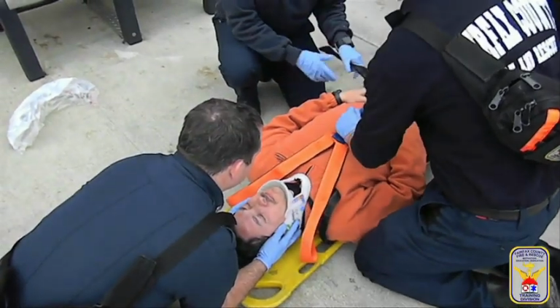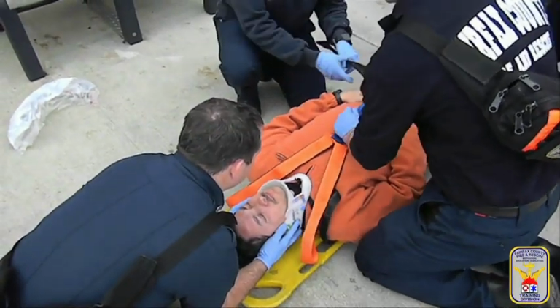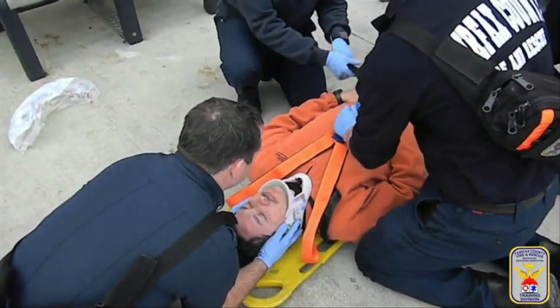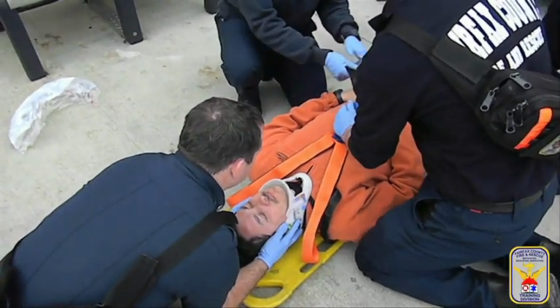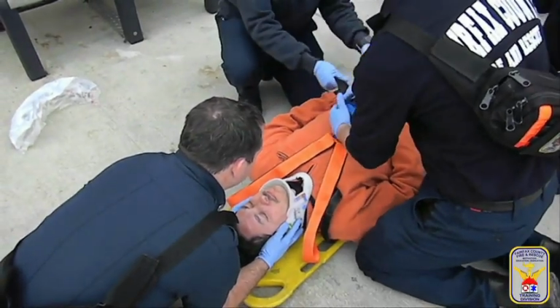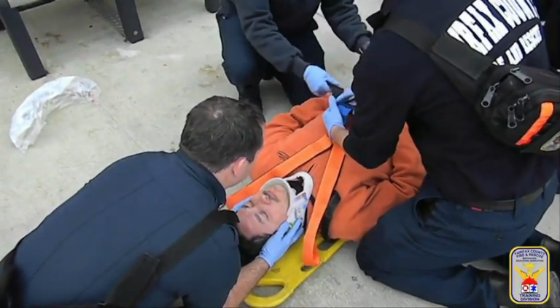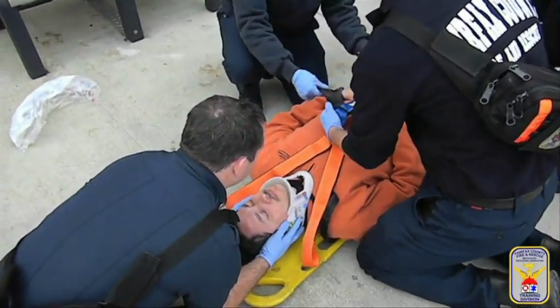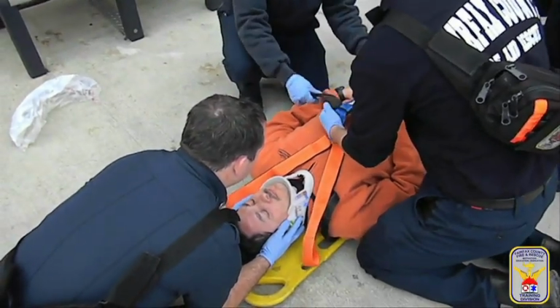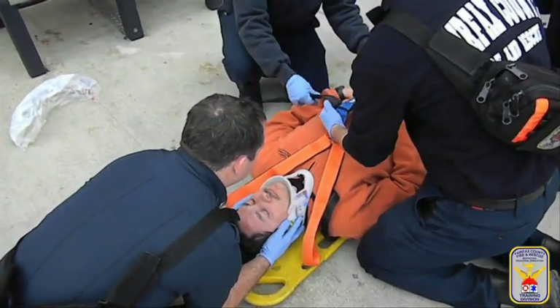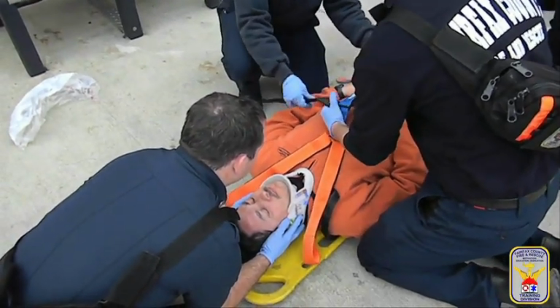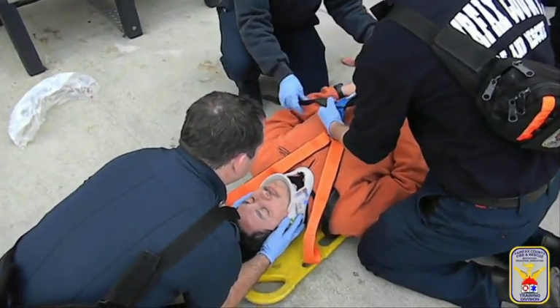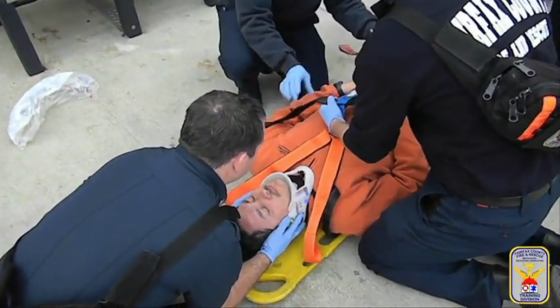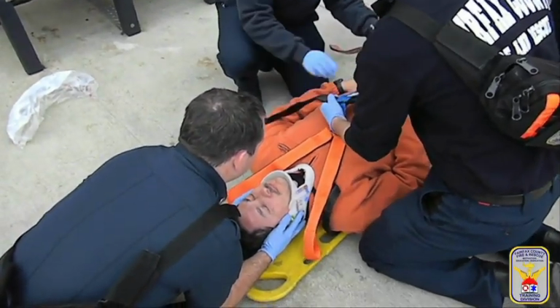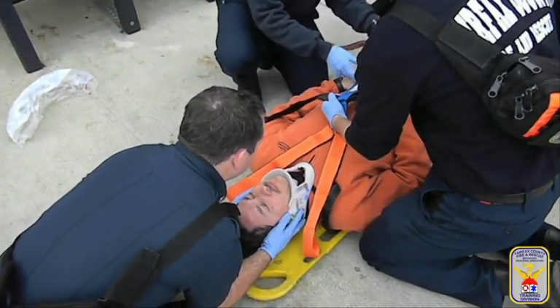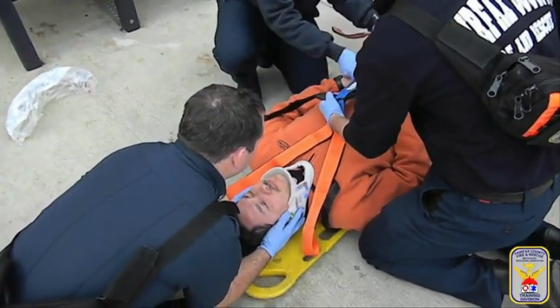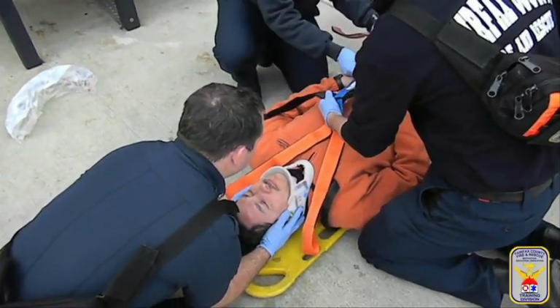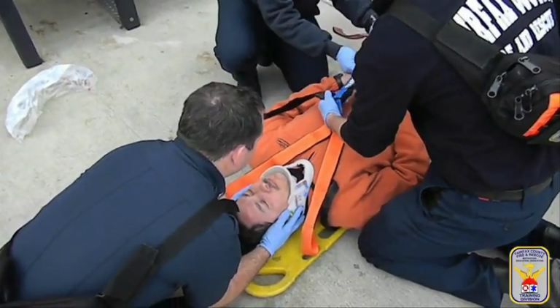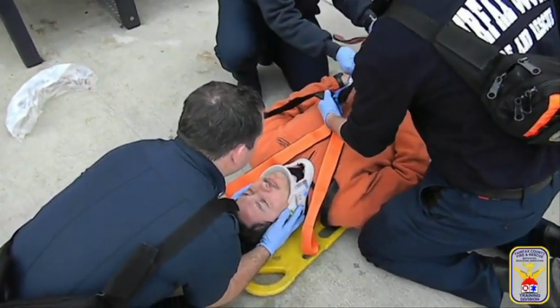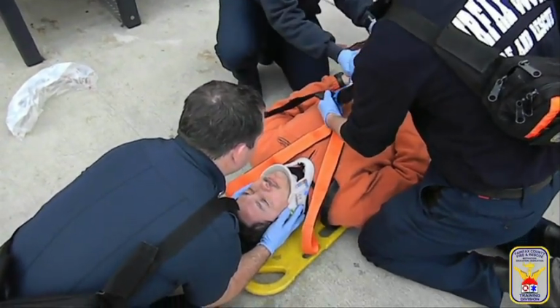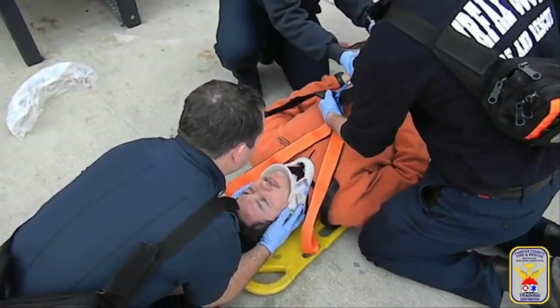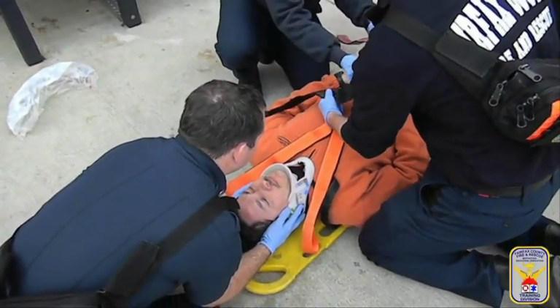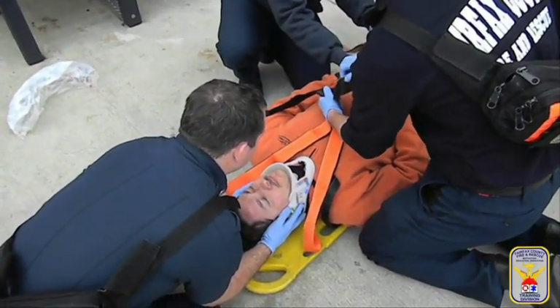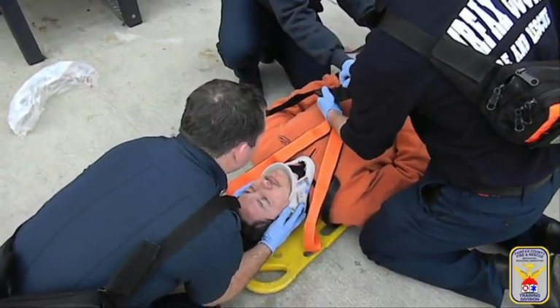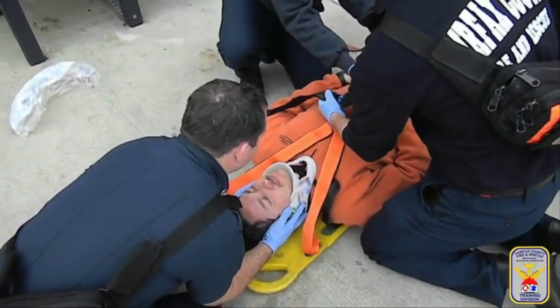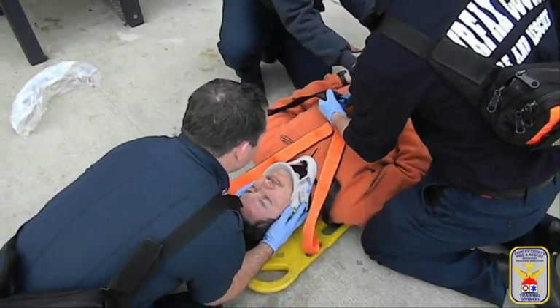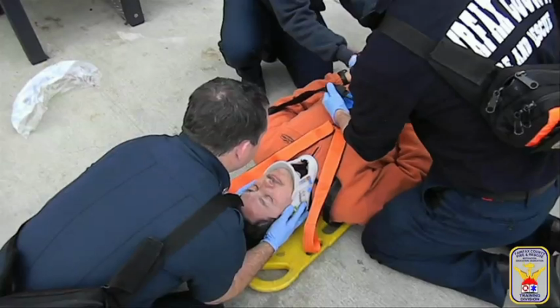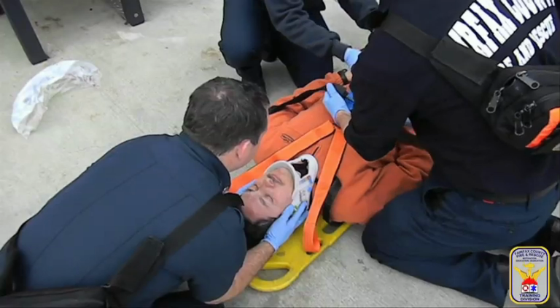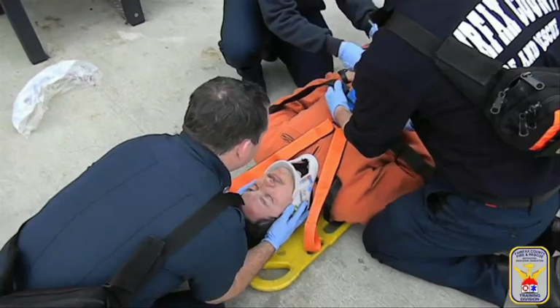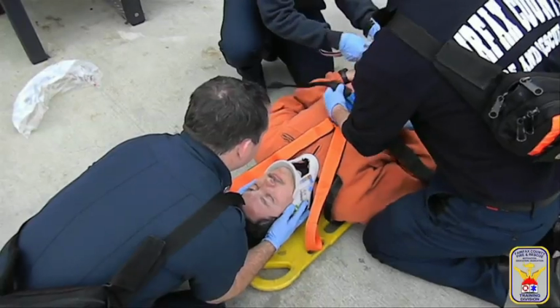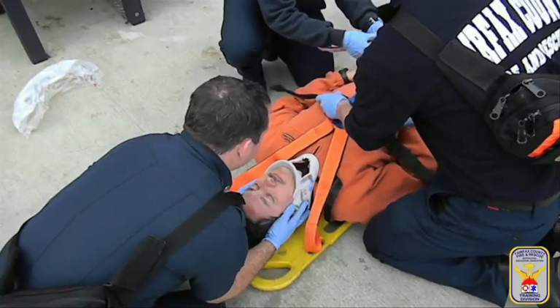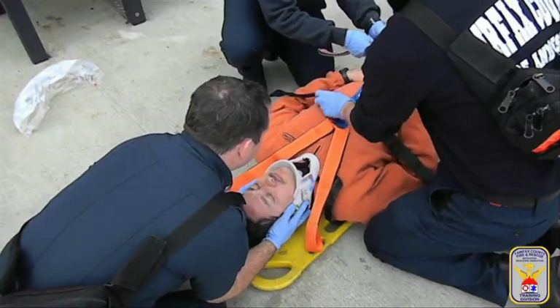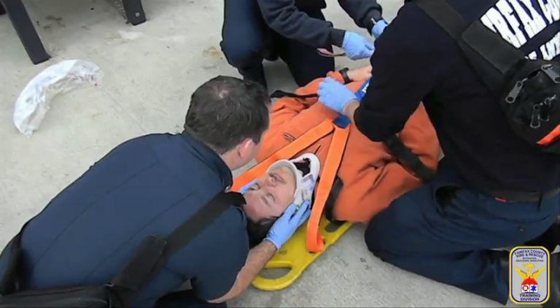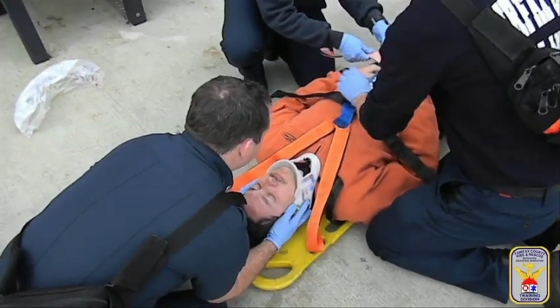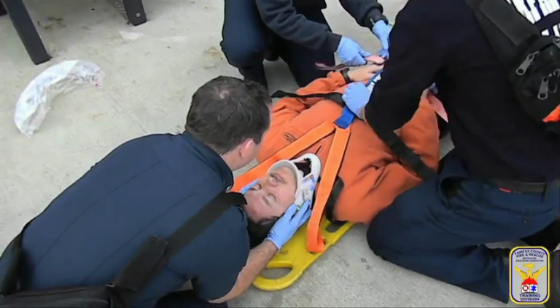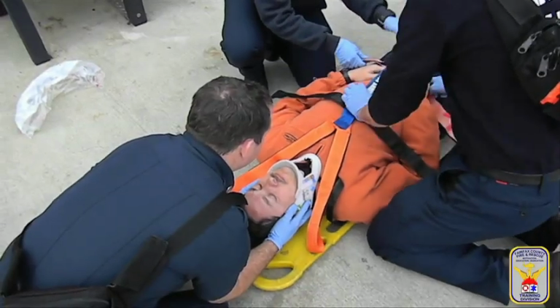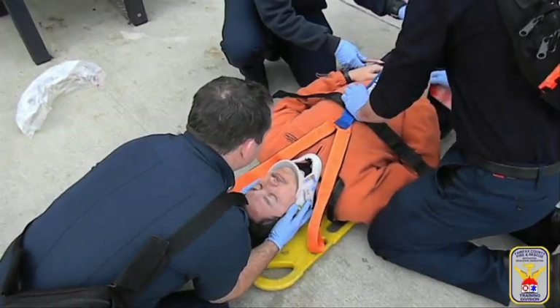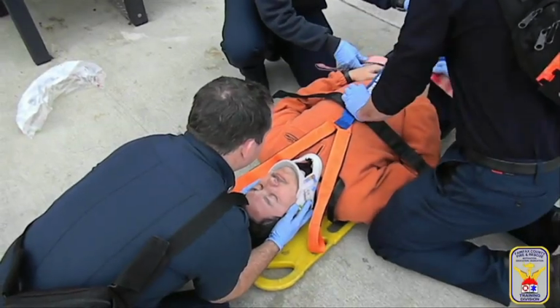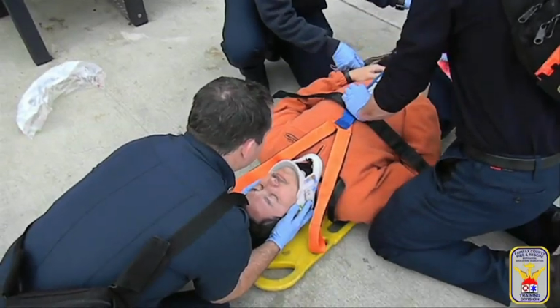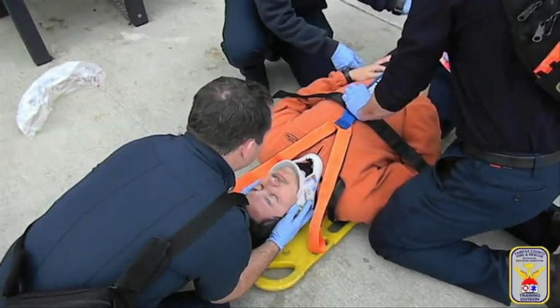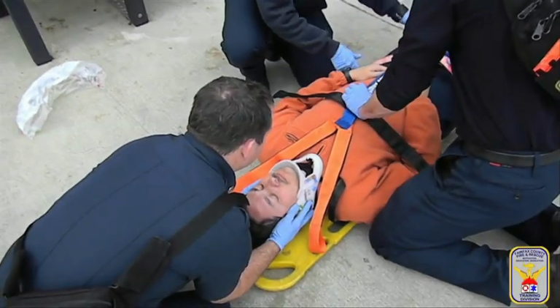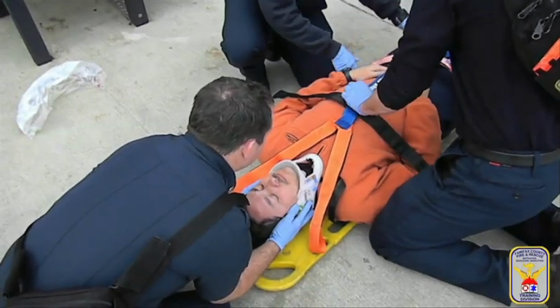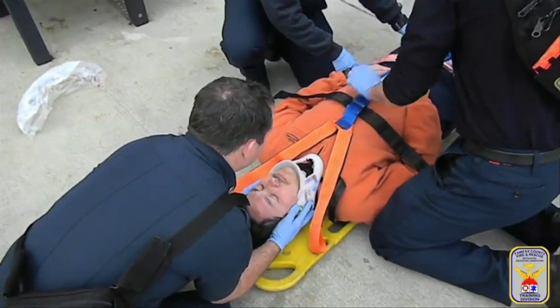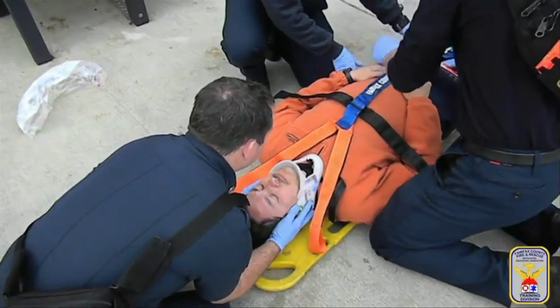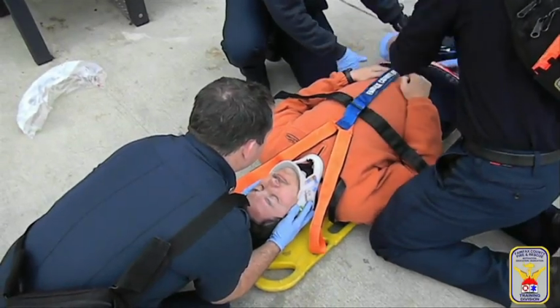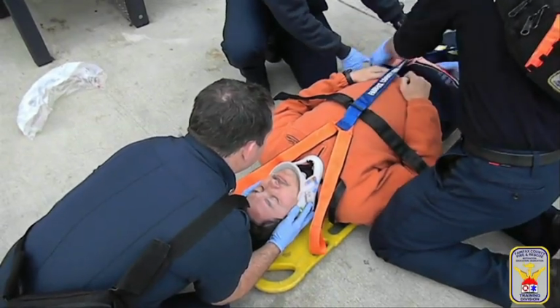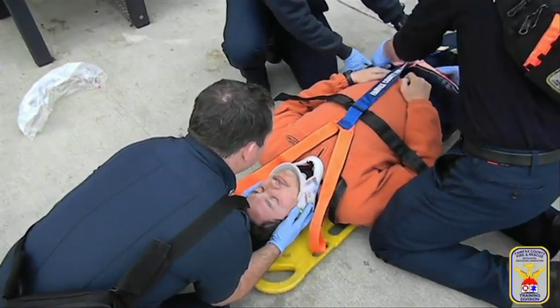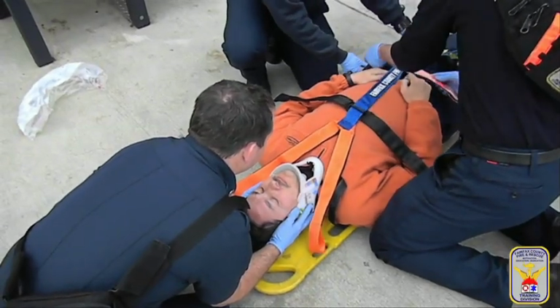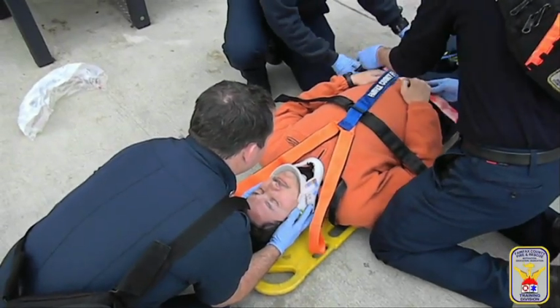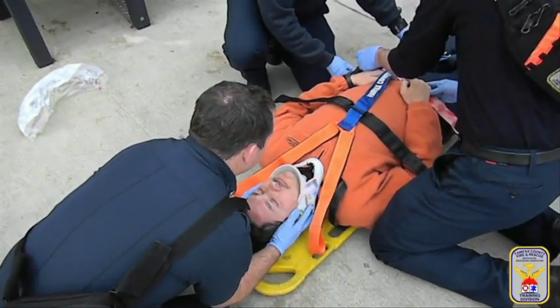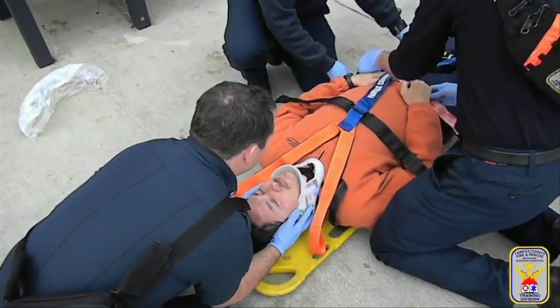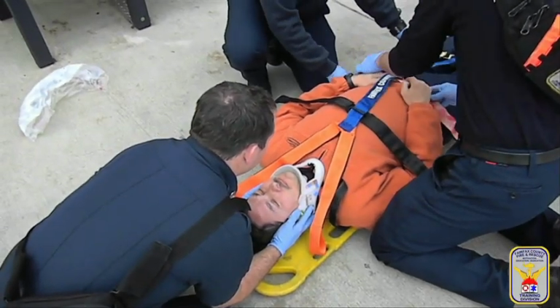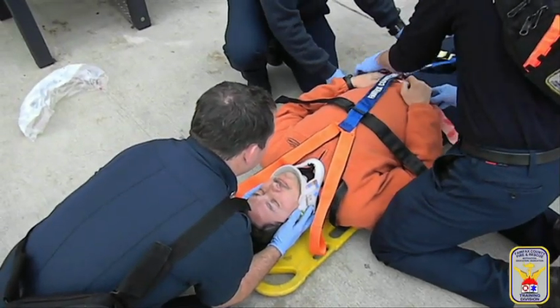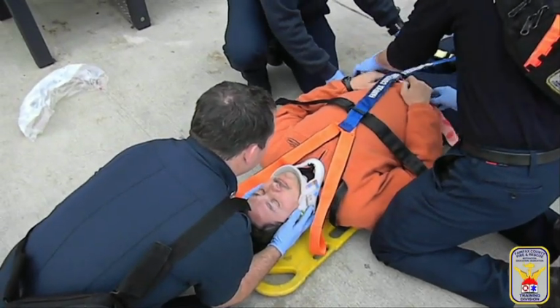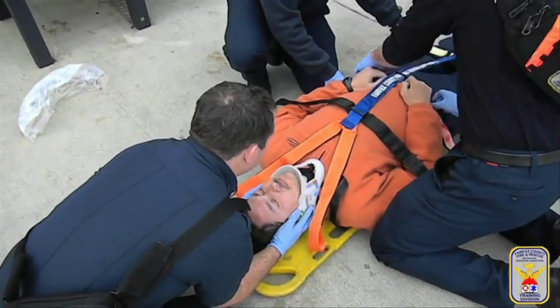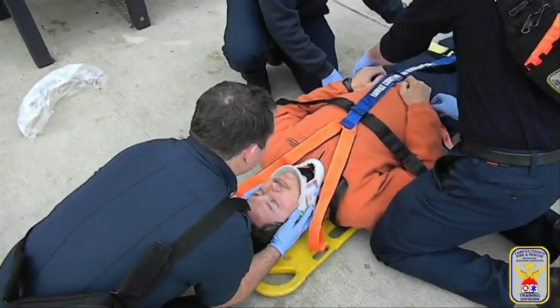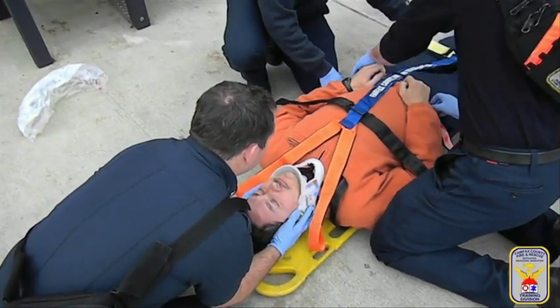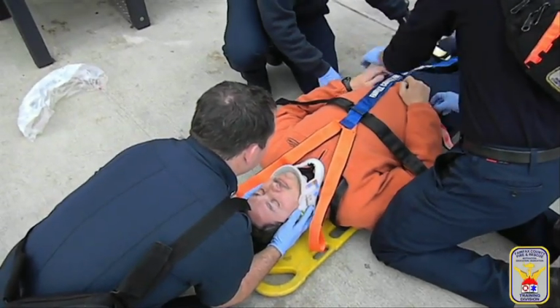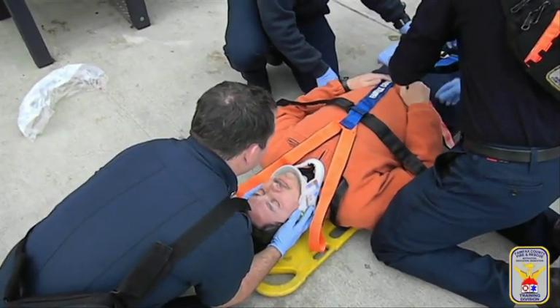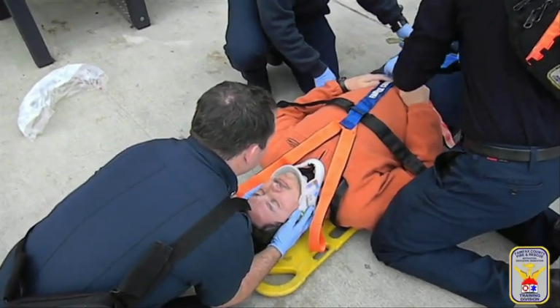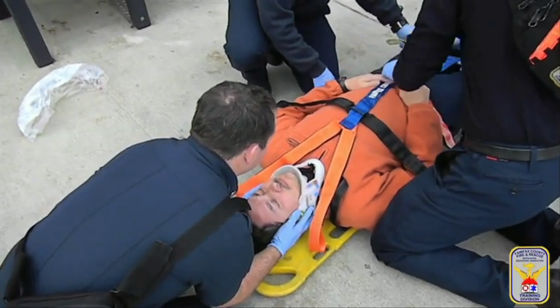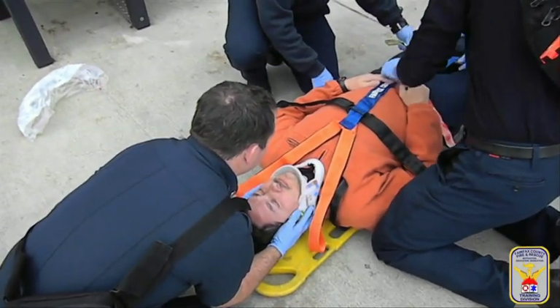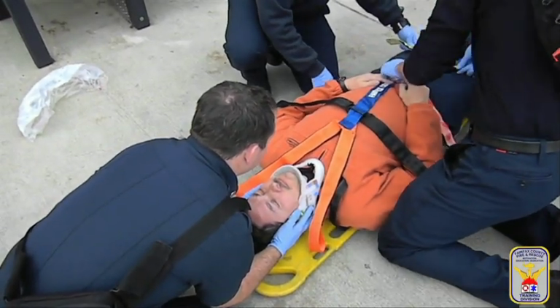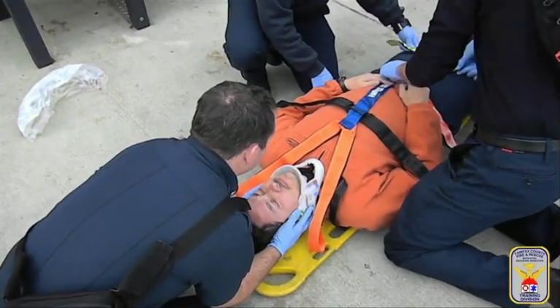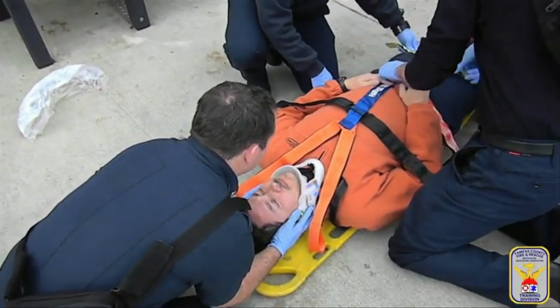This is critical because if the V is not positioned properly on the sternum, the chest and shoulder straps will not be properly secured.